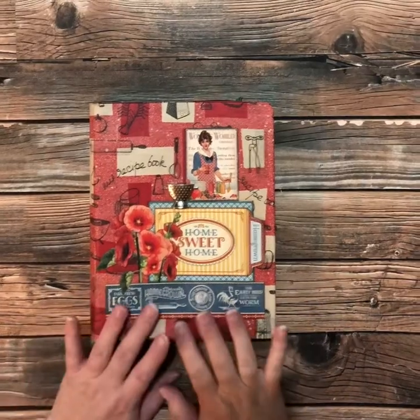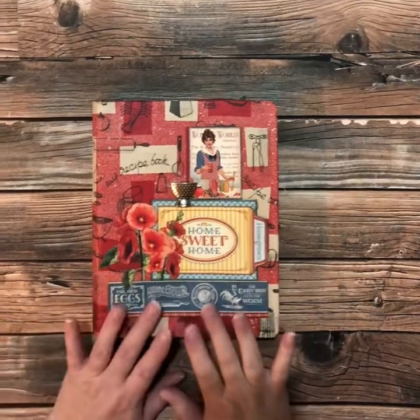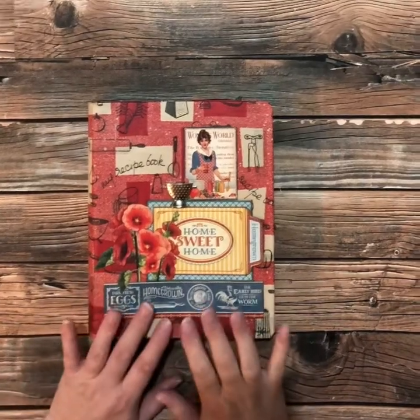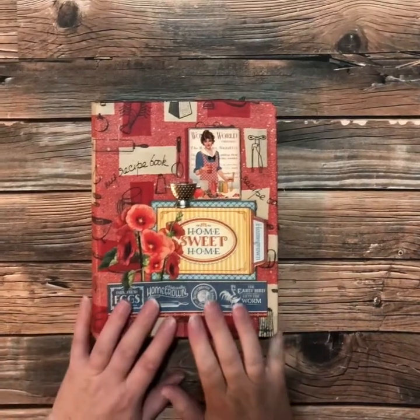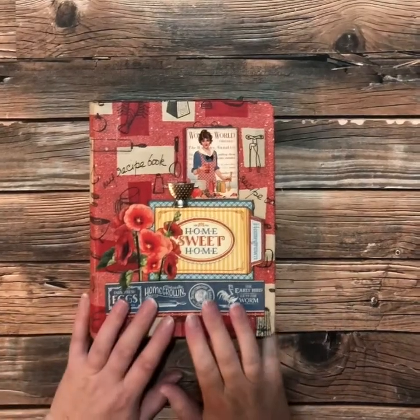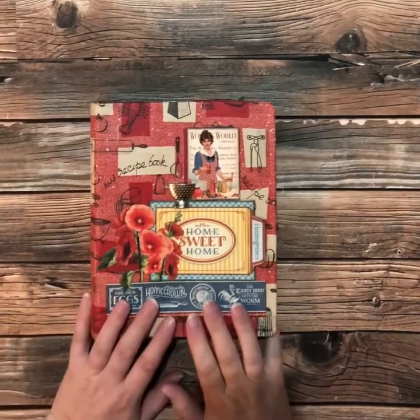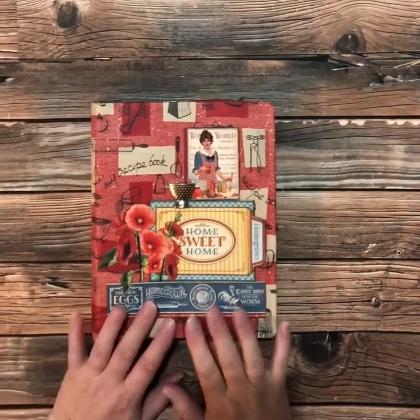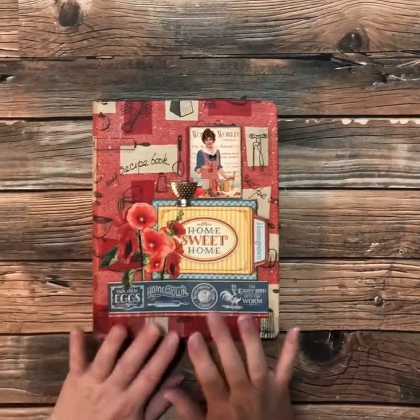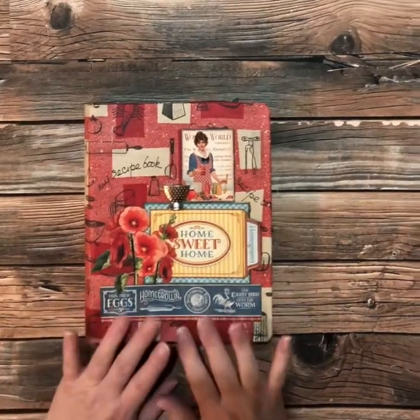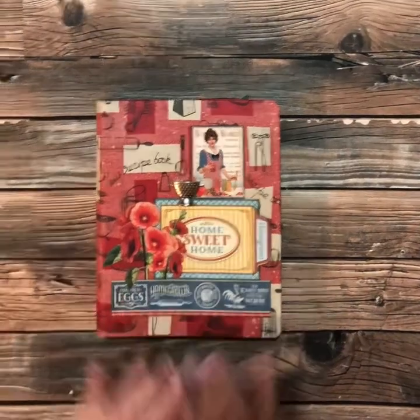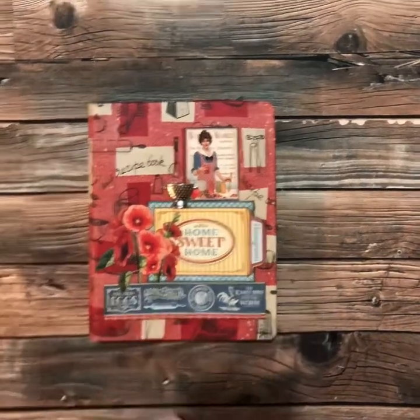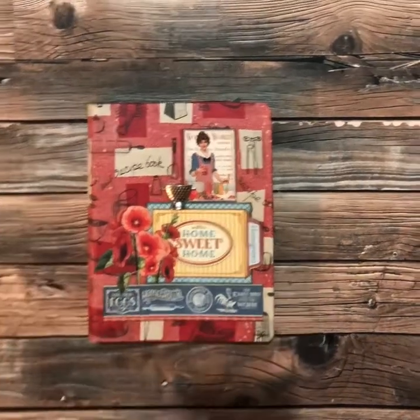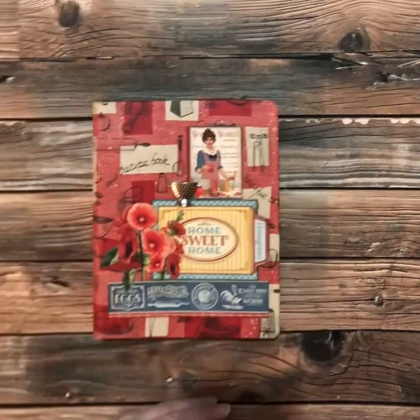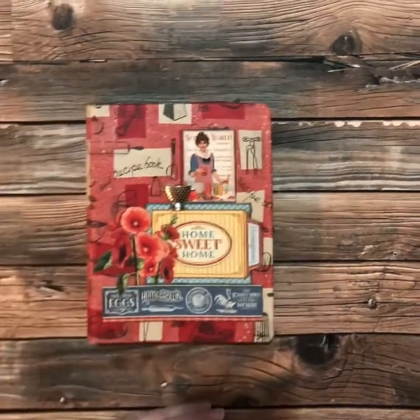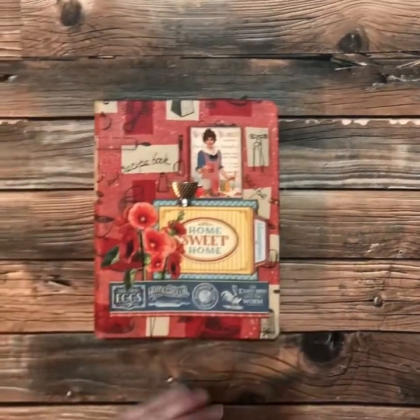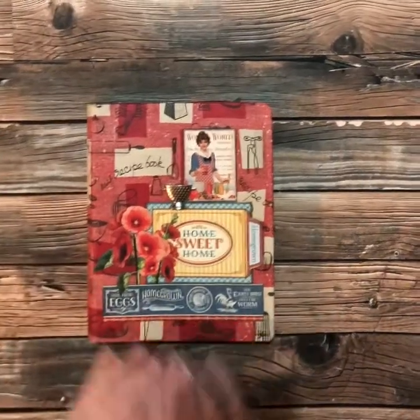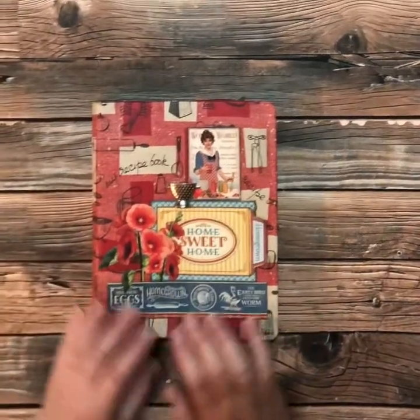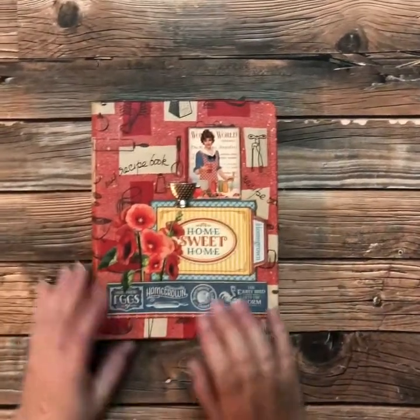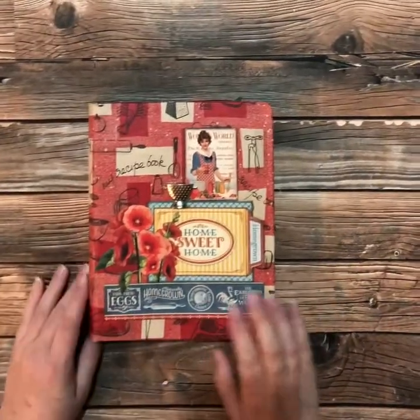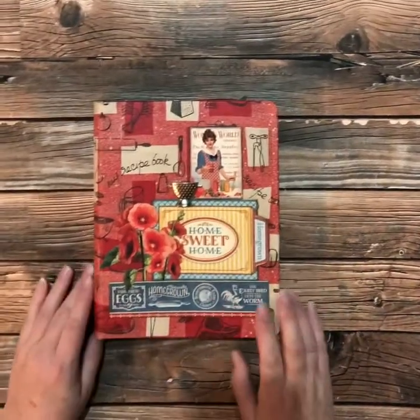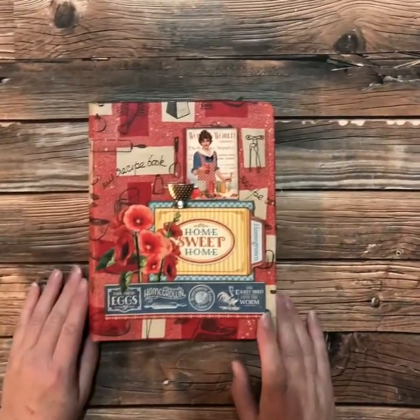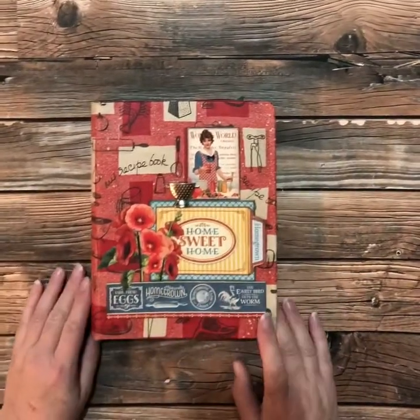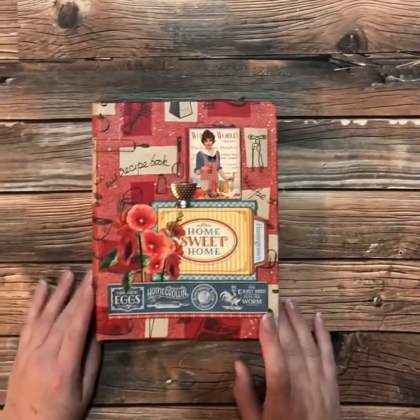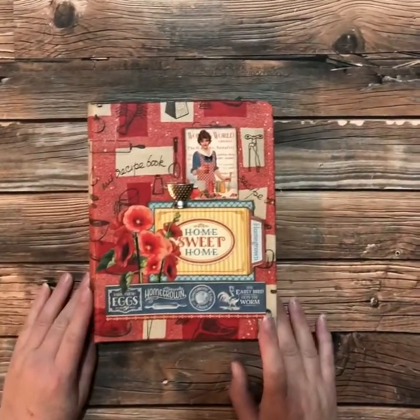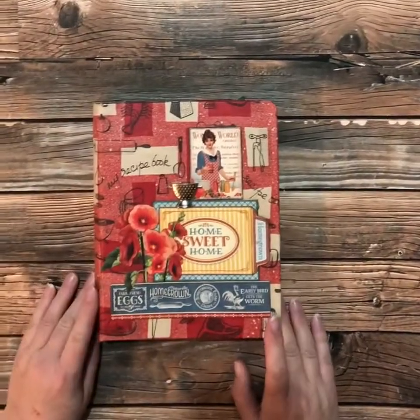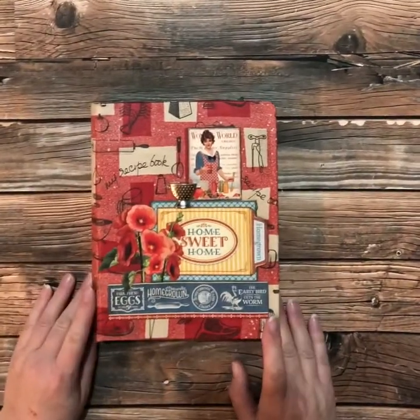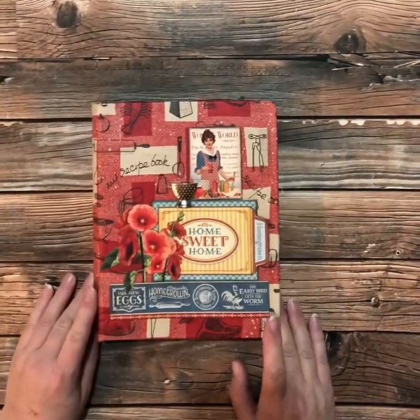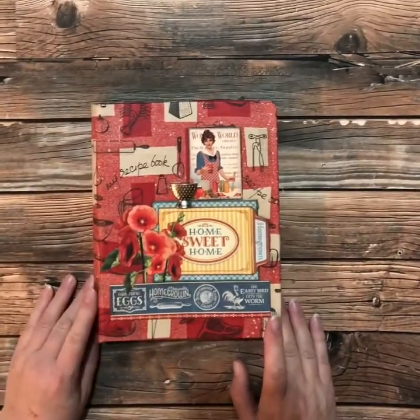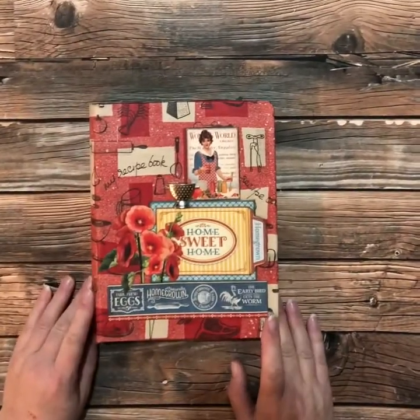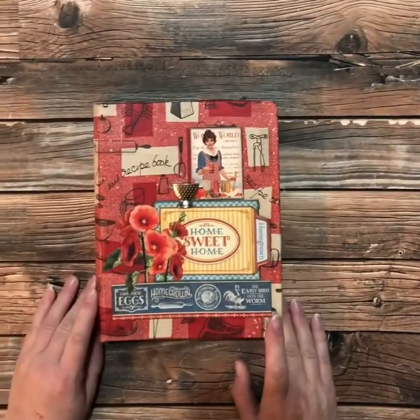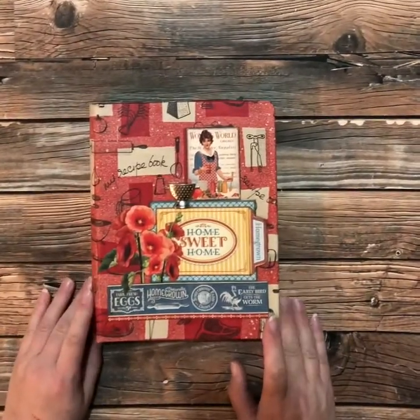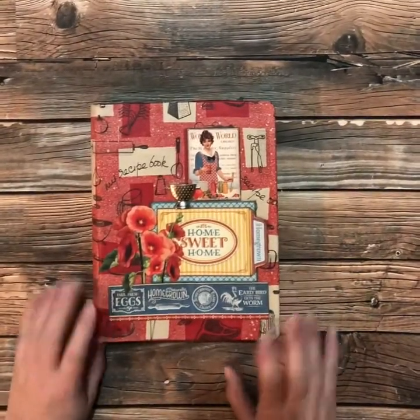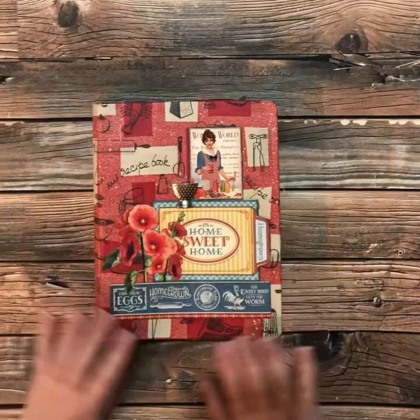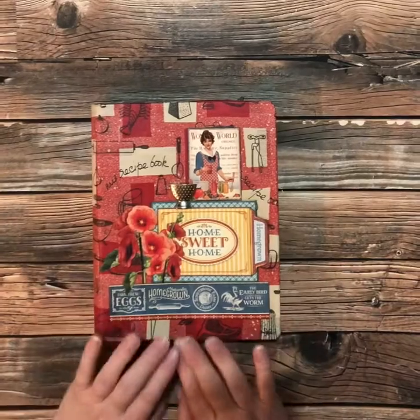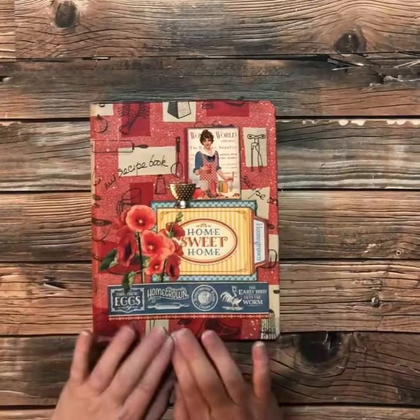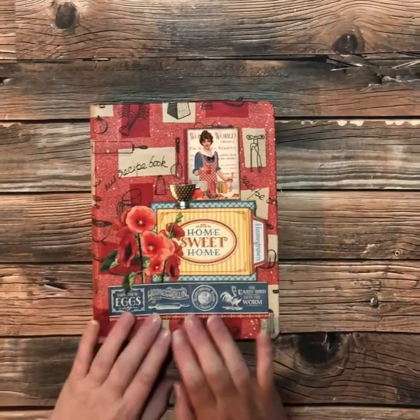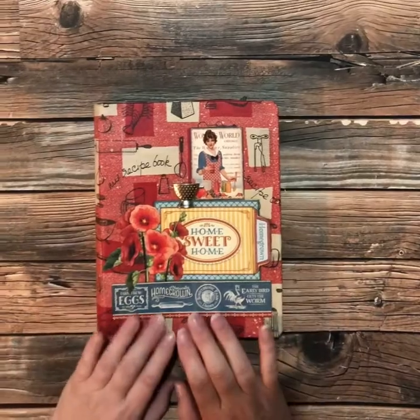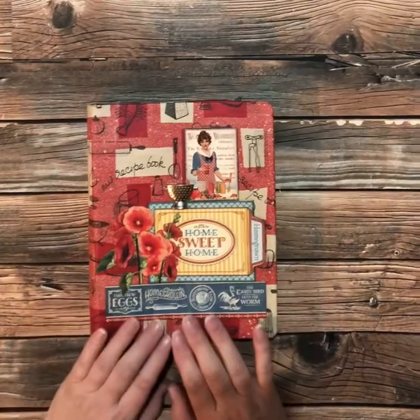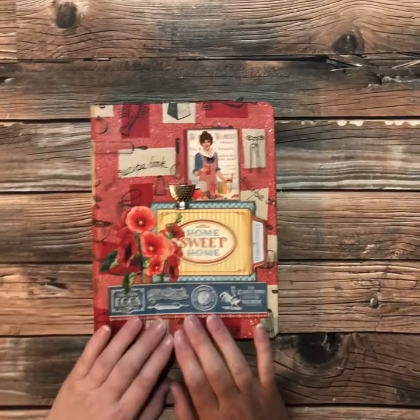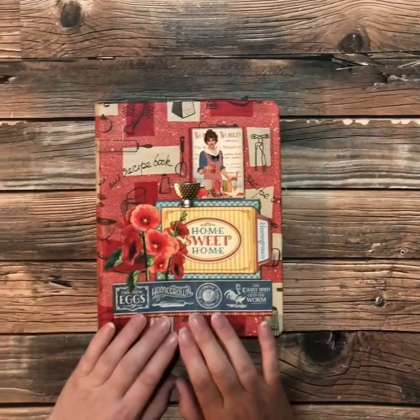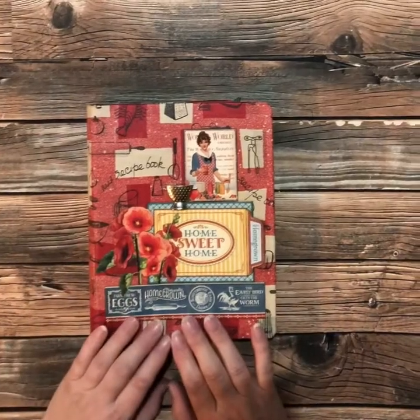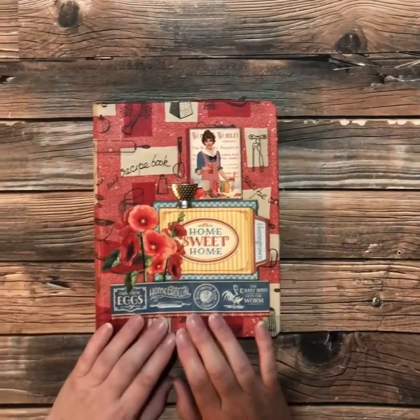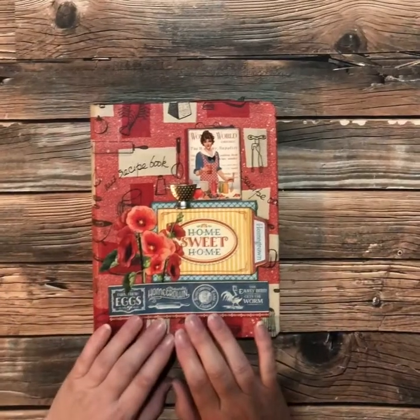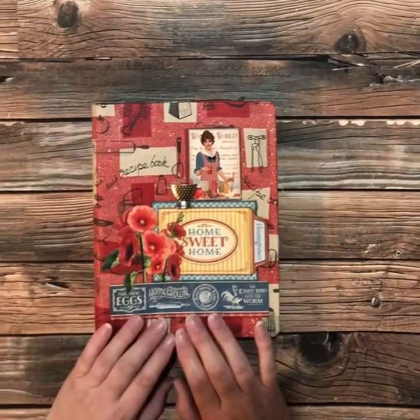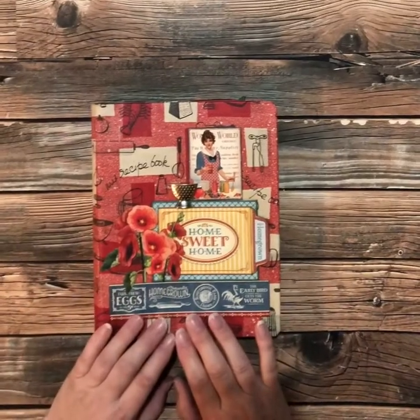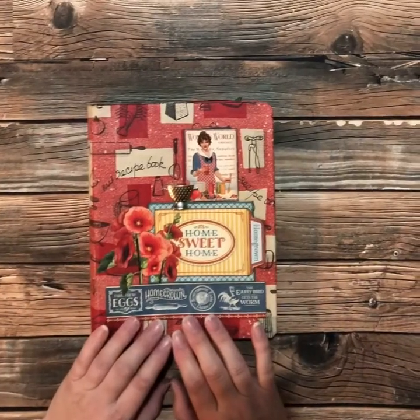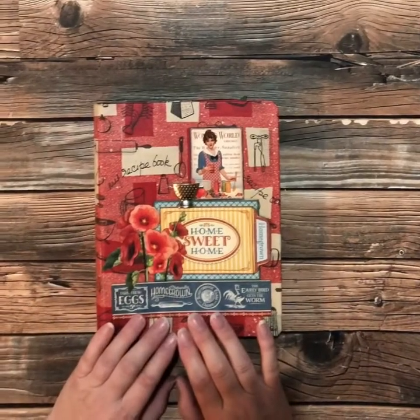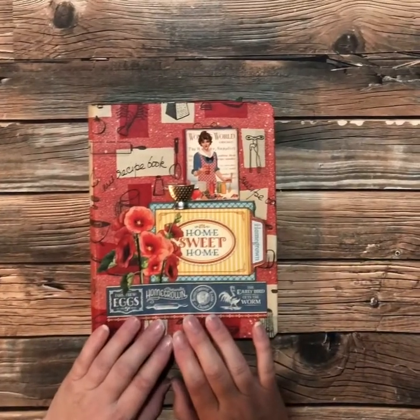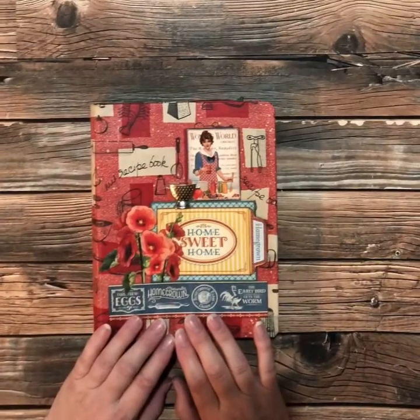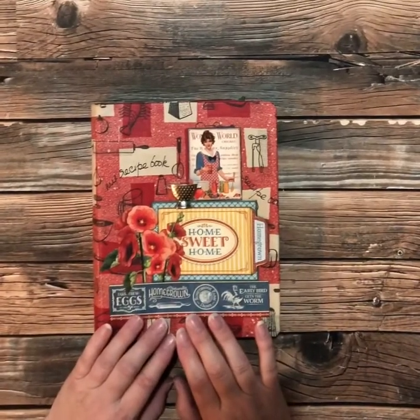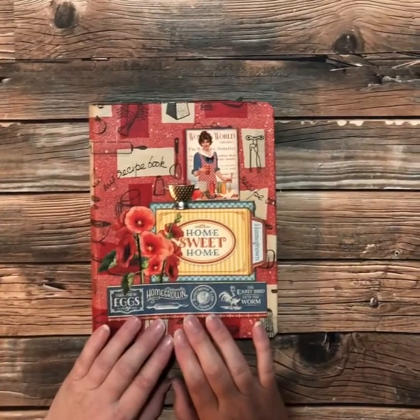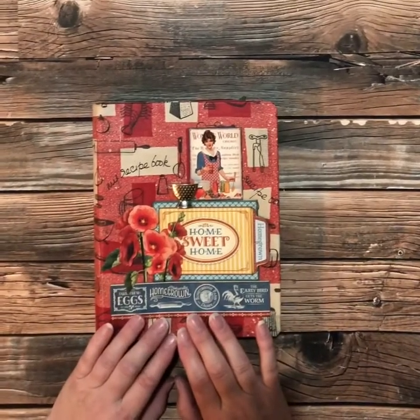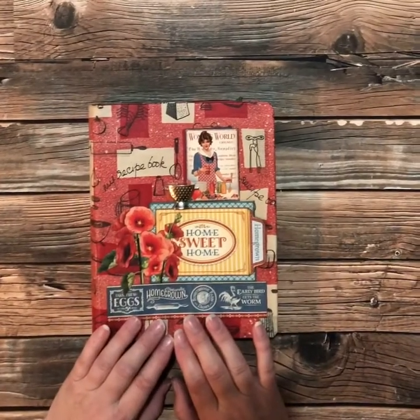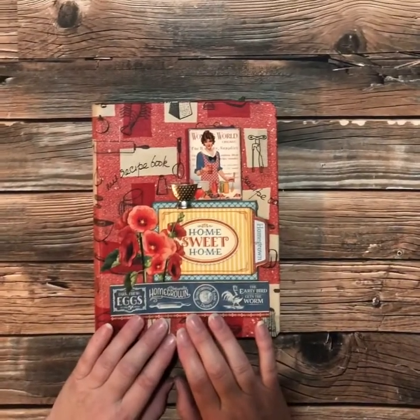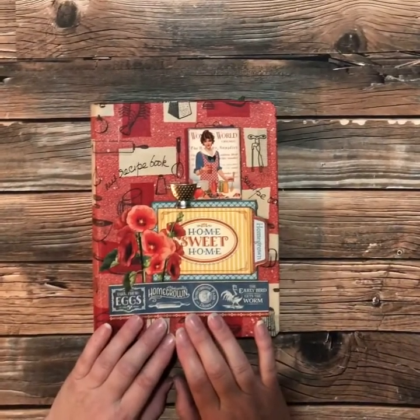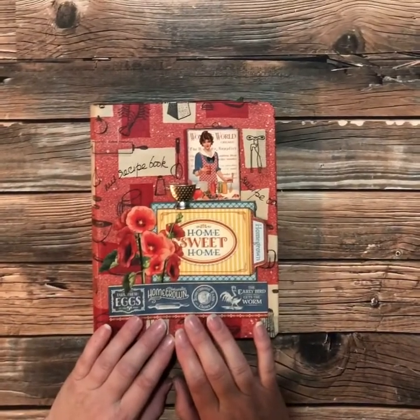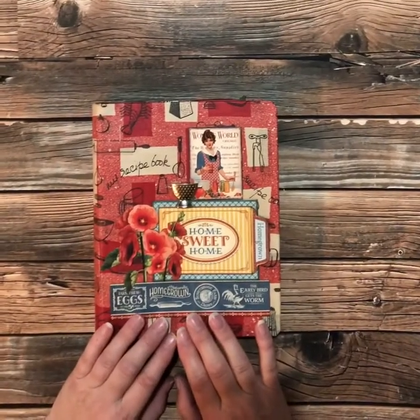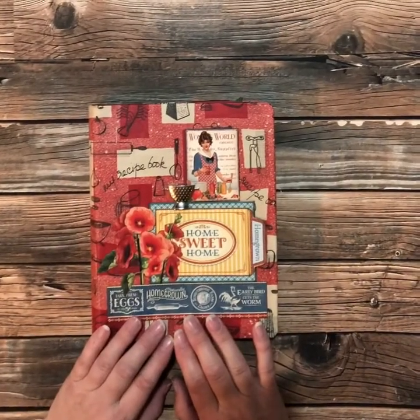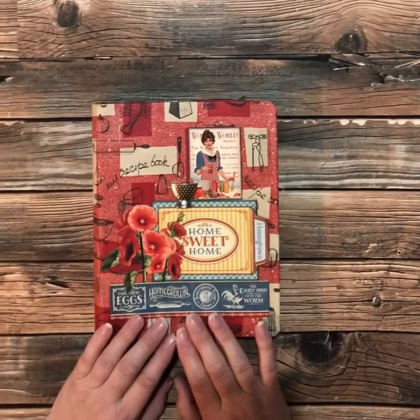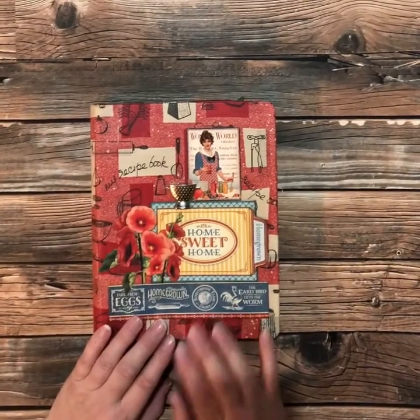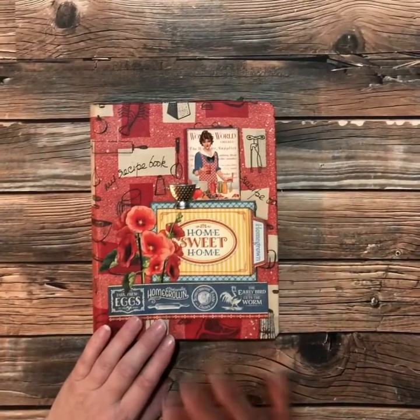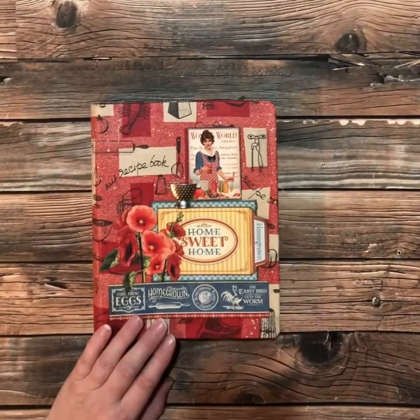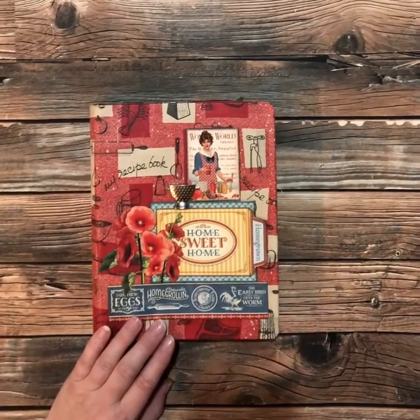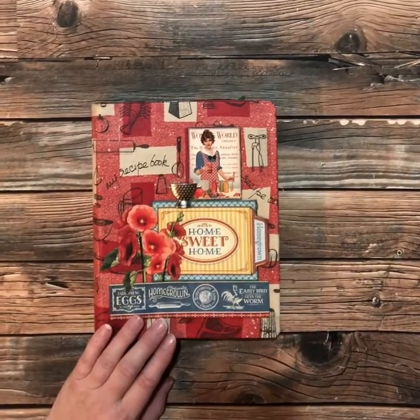Hello my creative friends. Thanks for joining me. I'm just going to do a quick little walkthrough of this project that I had.